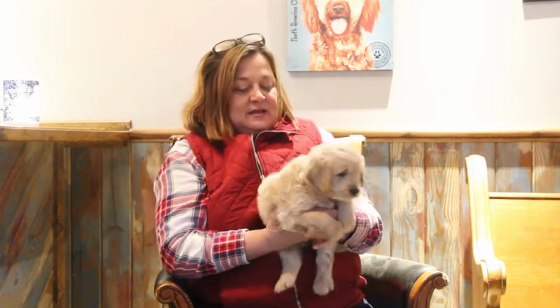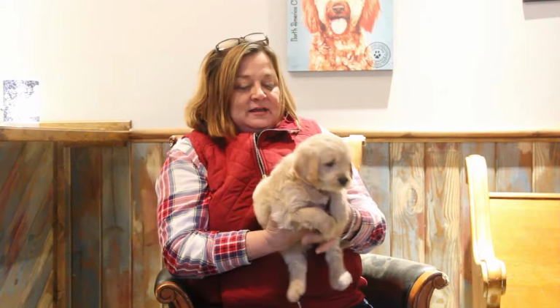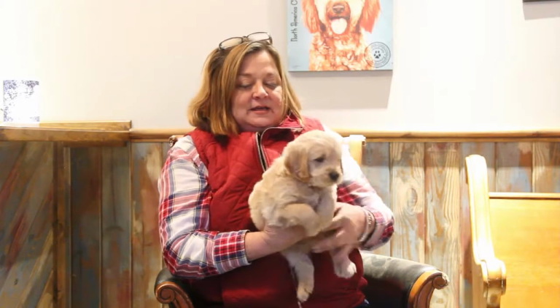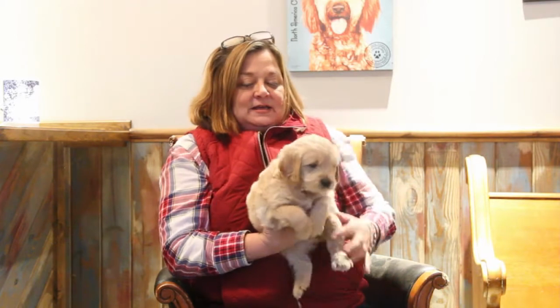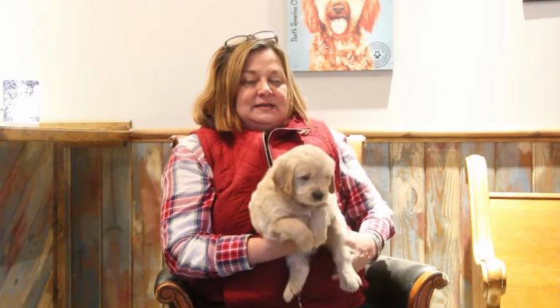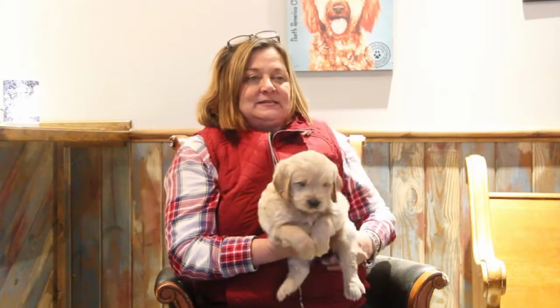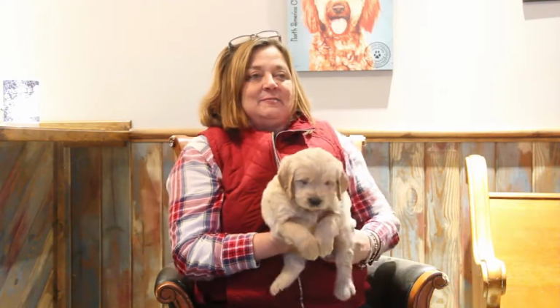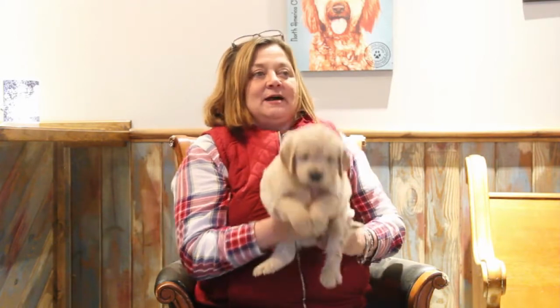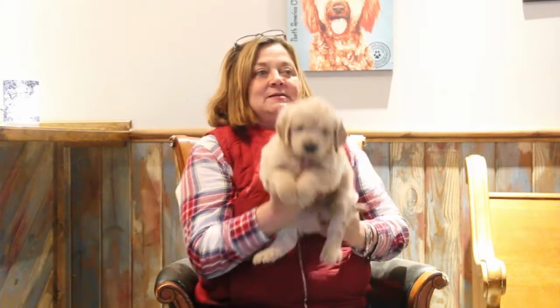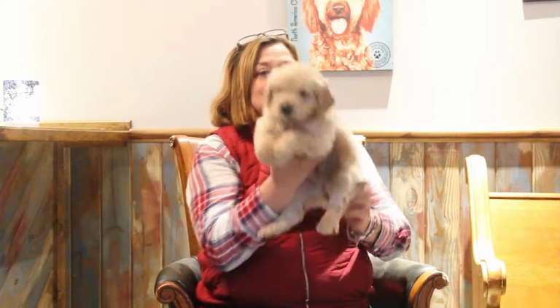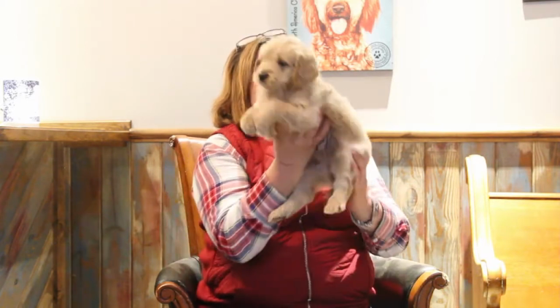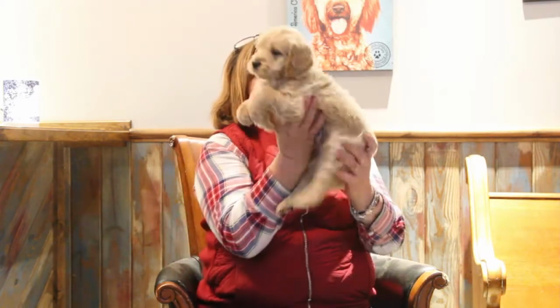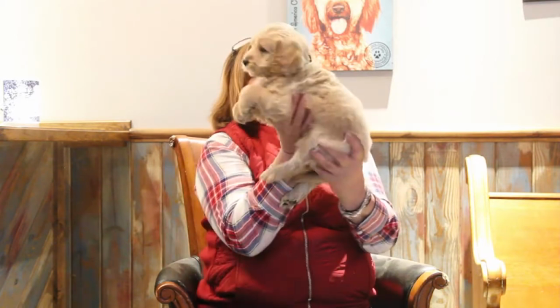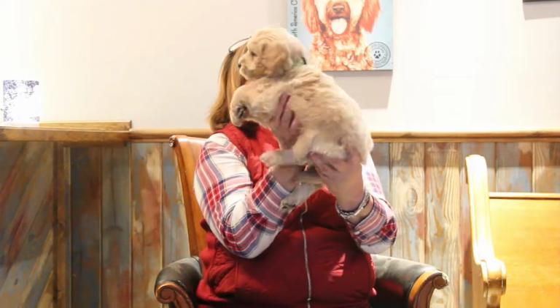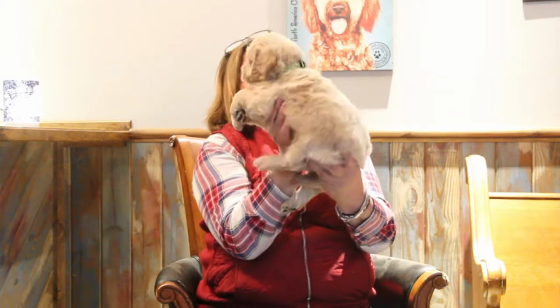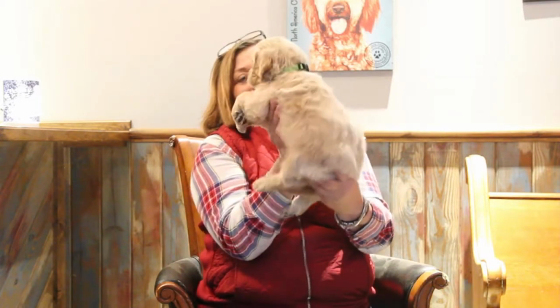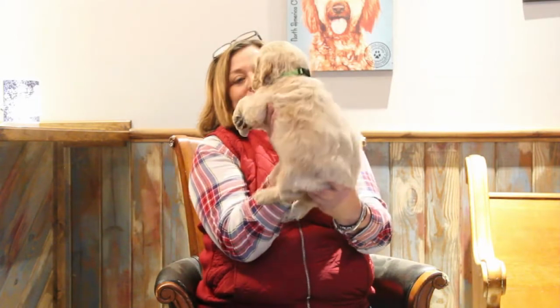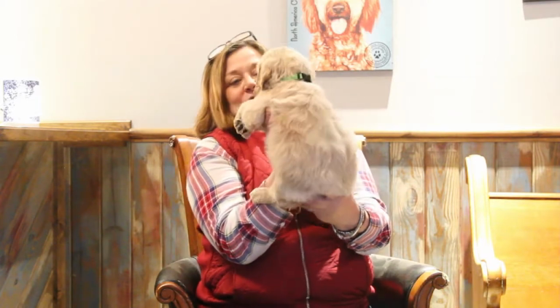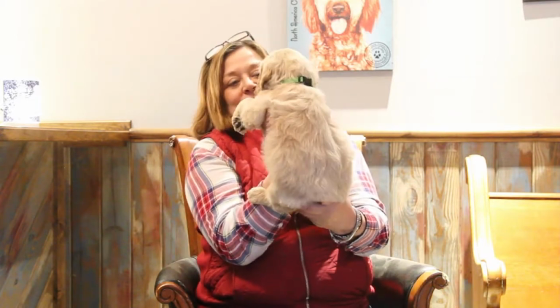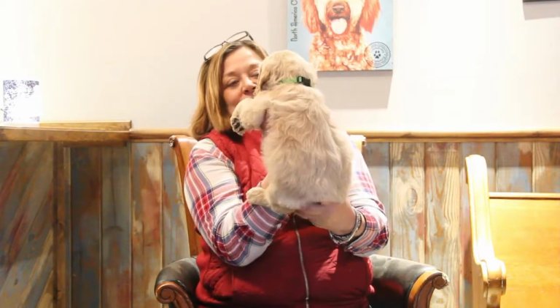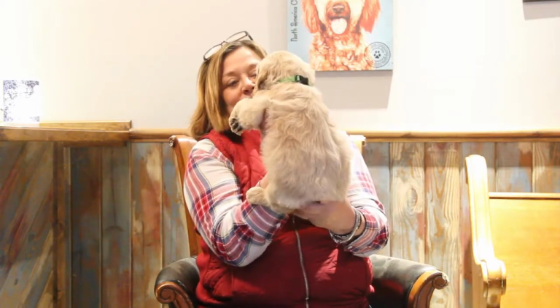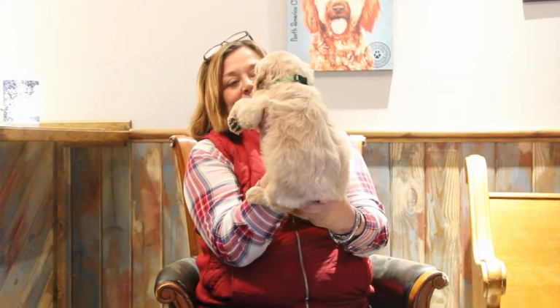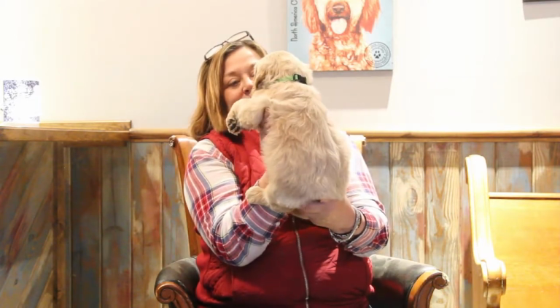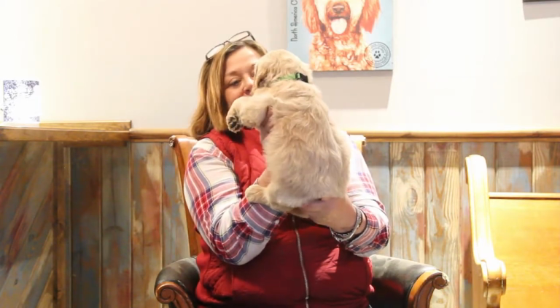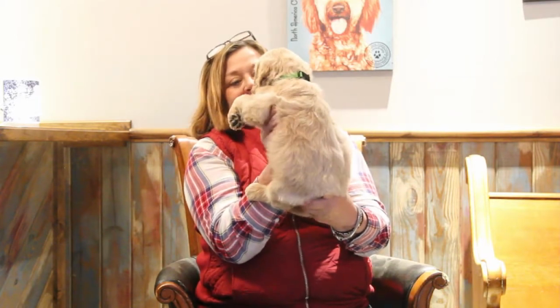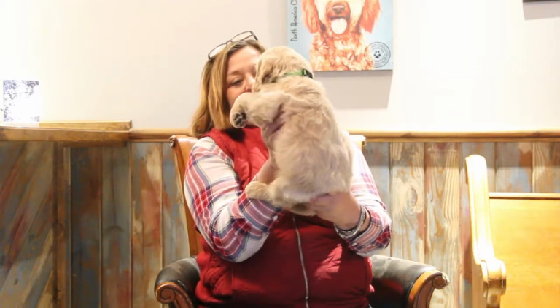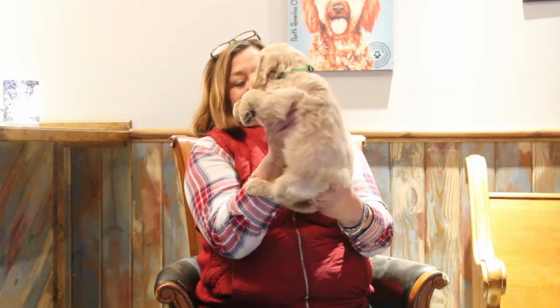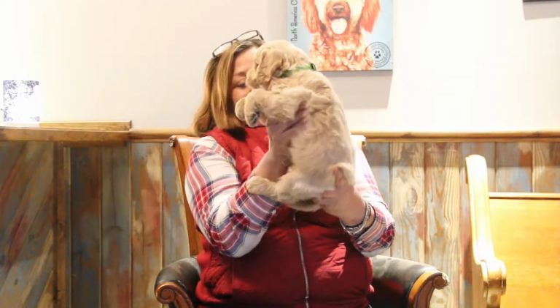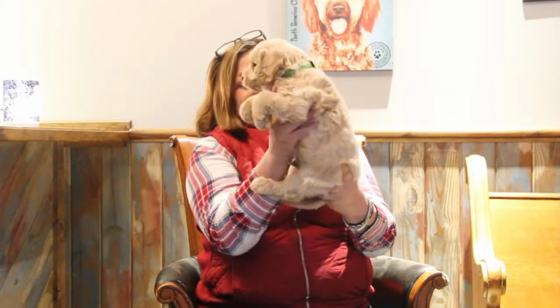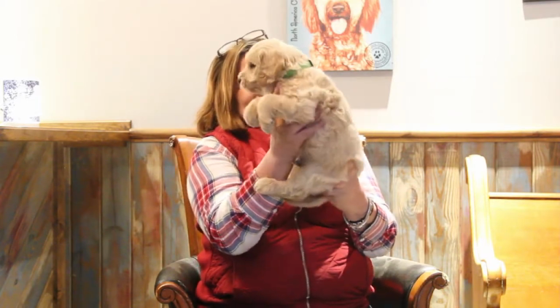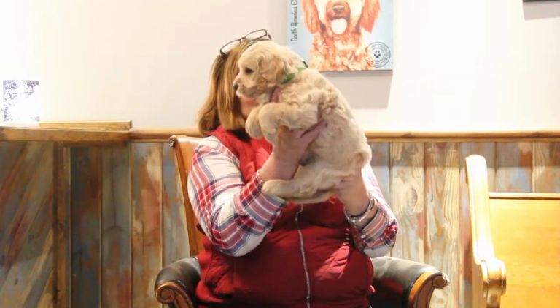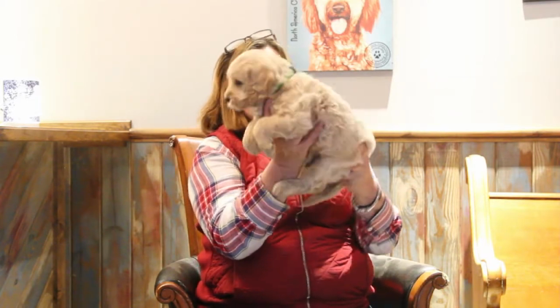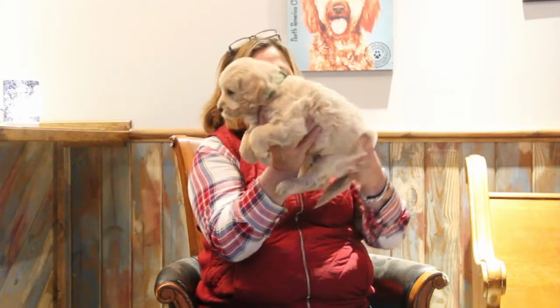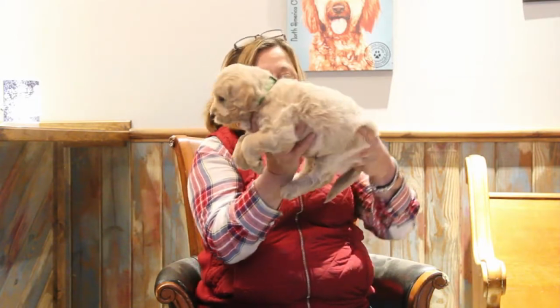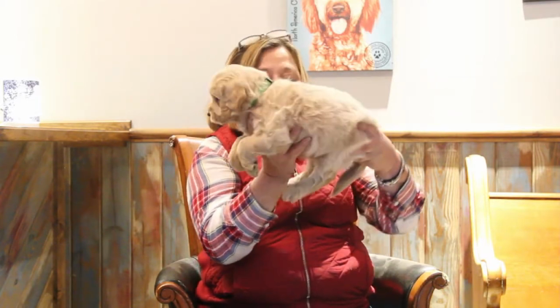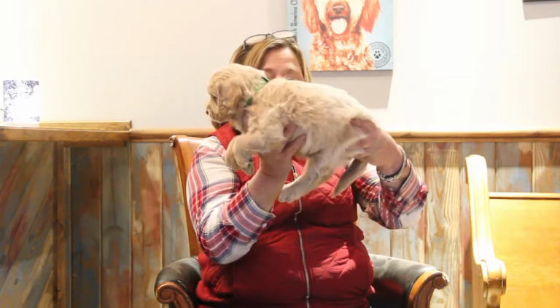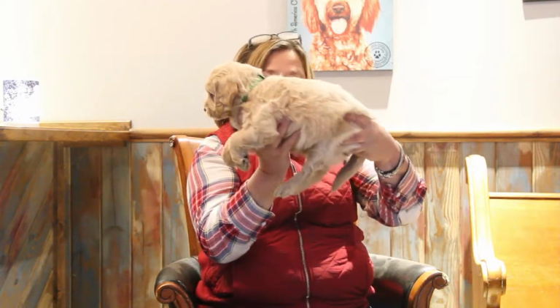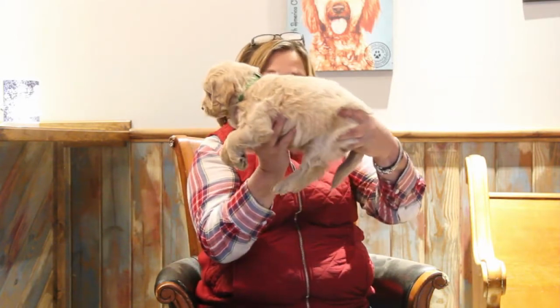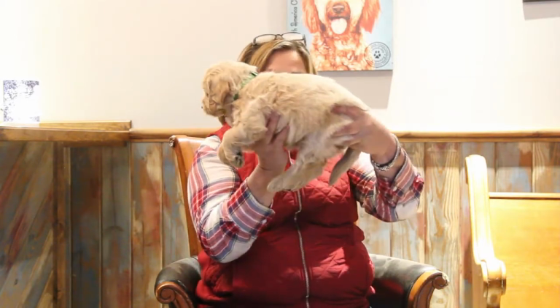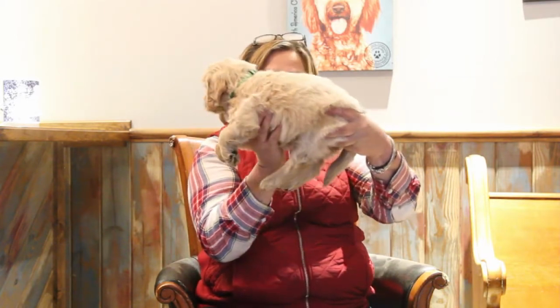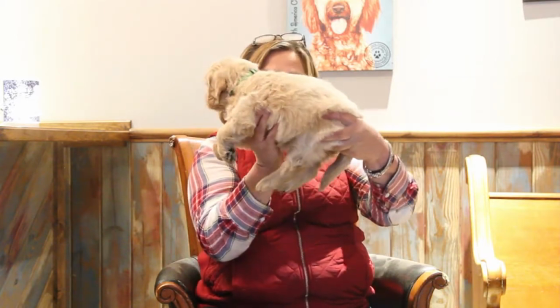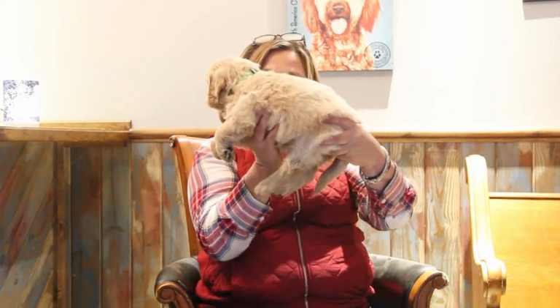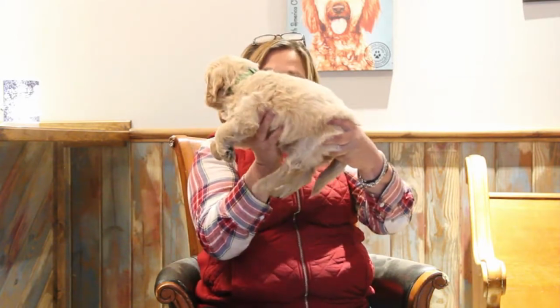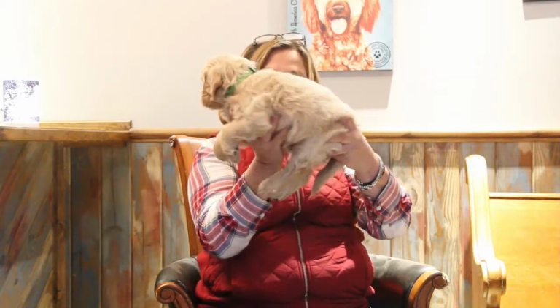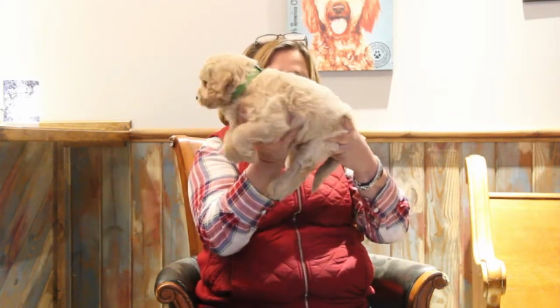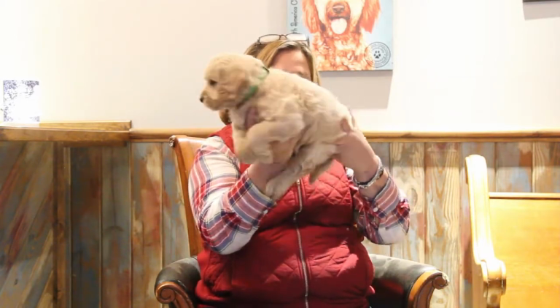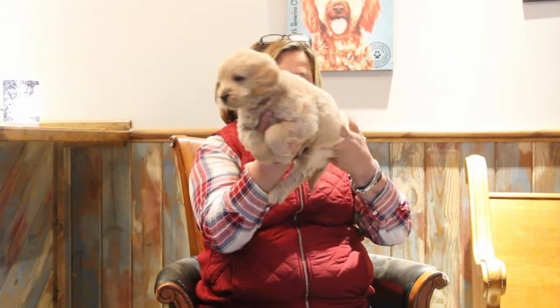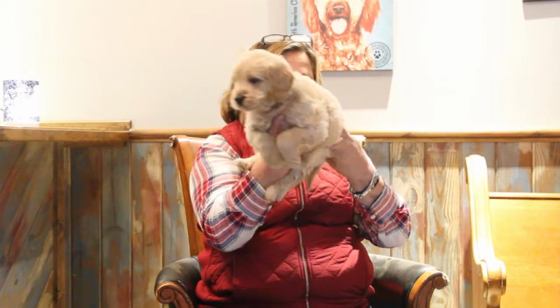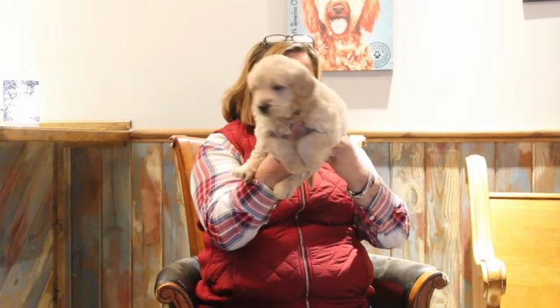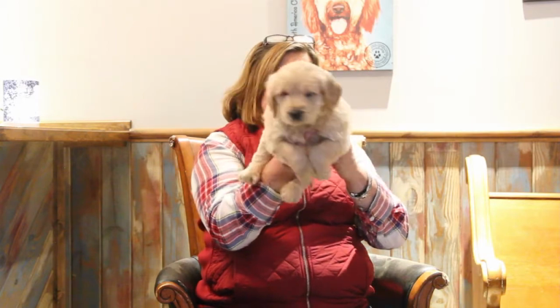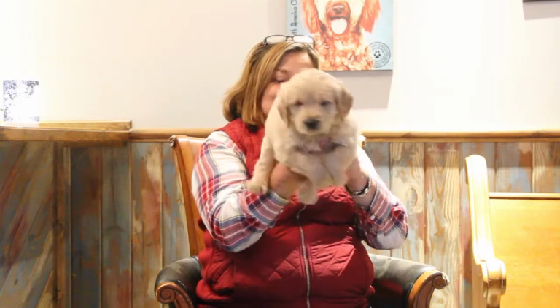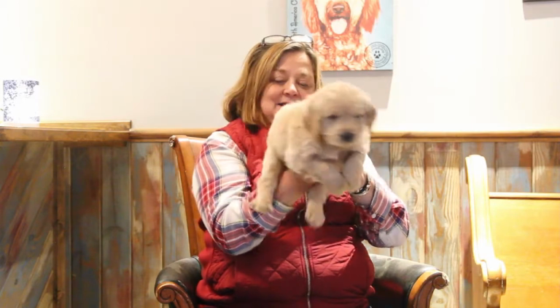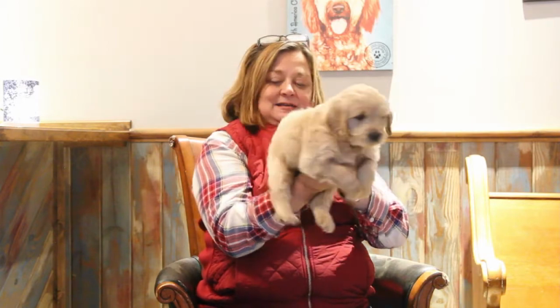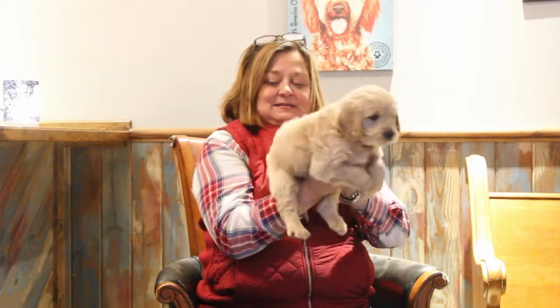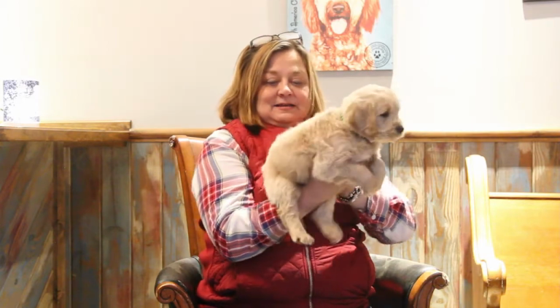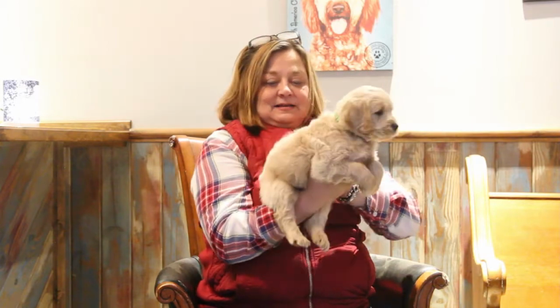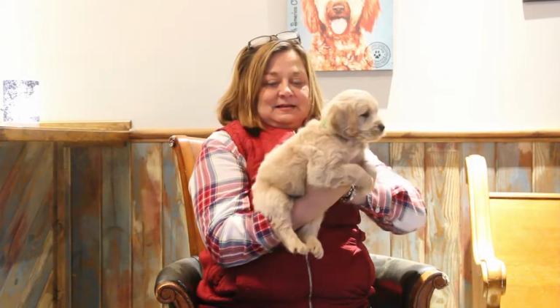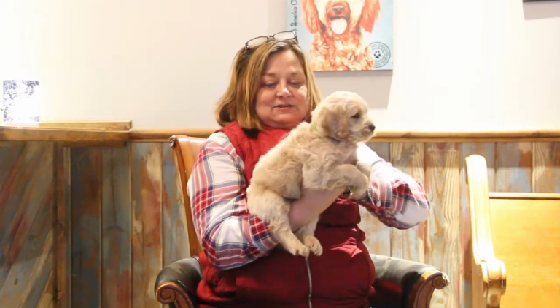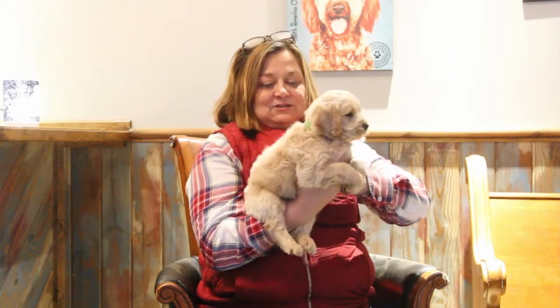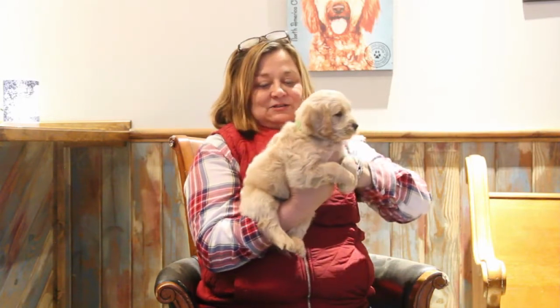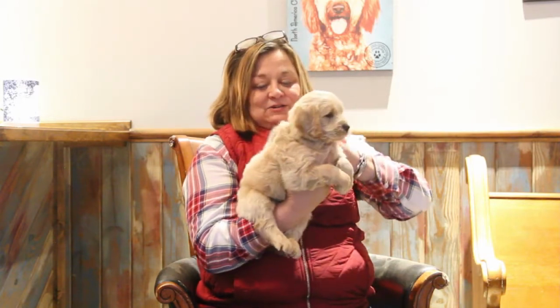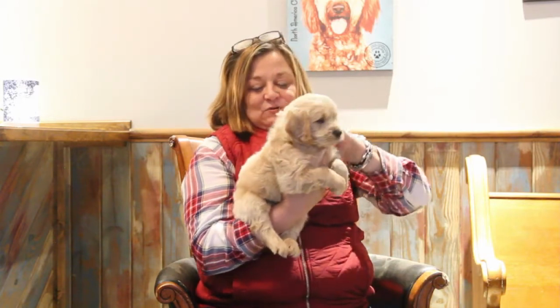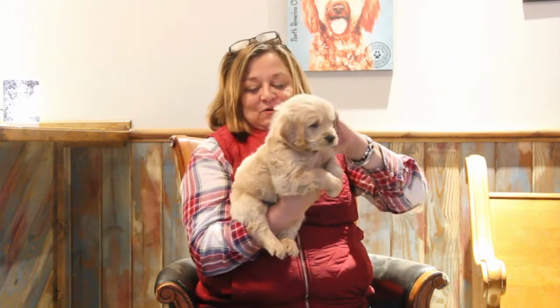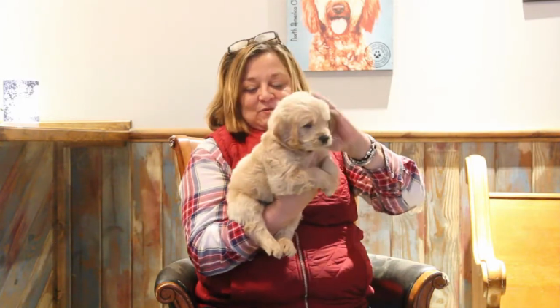He's about 7 pounds too, and he's full bodied. He's just adorable.